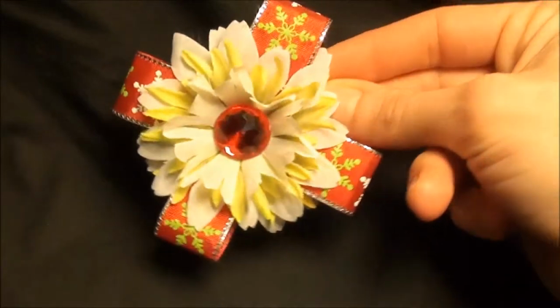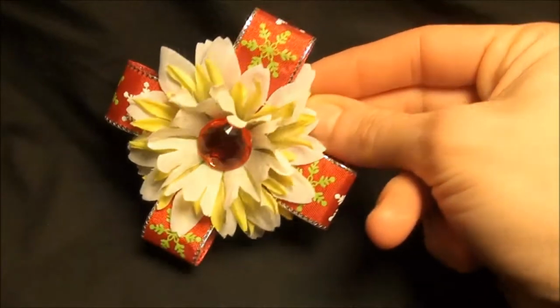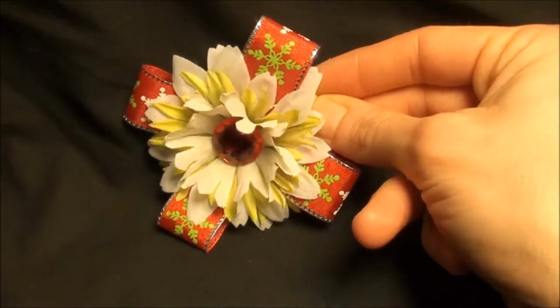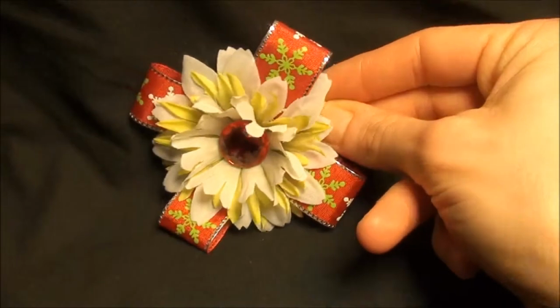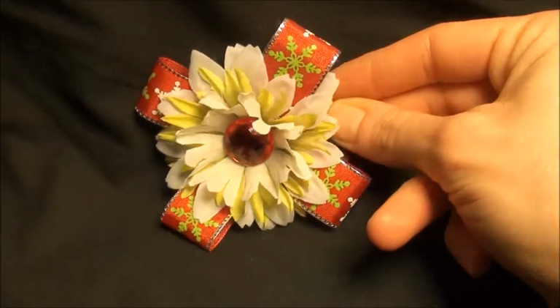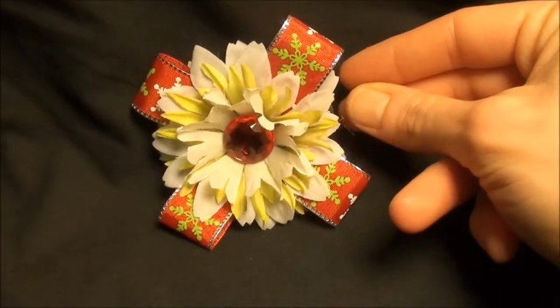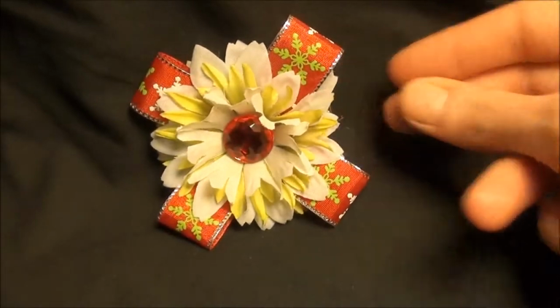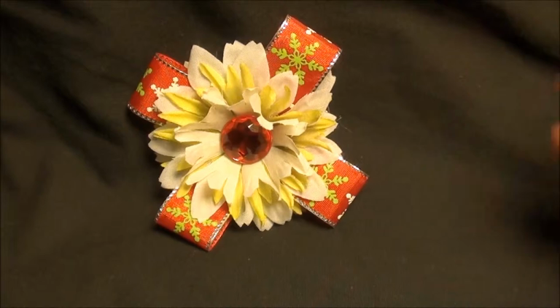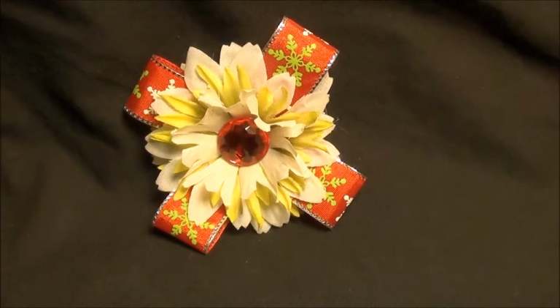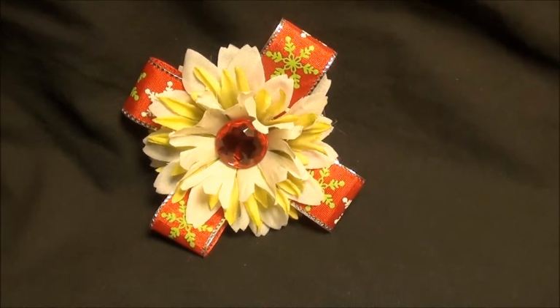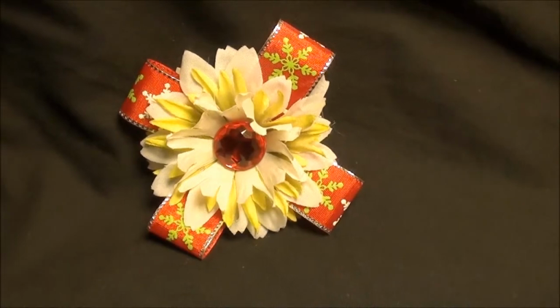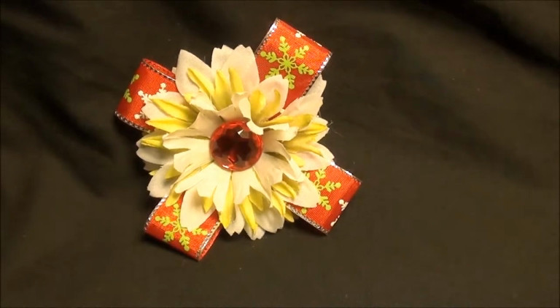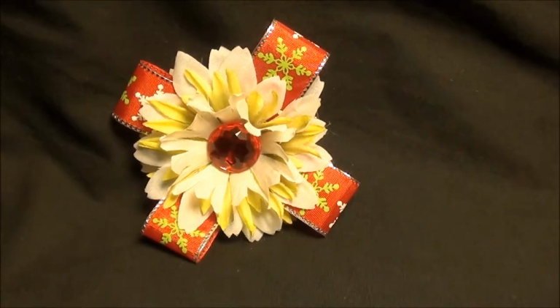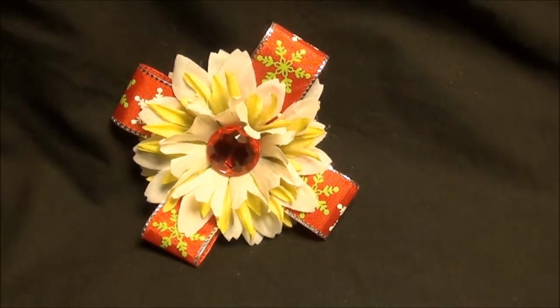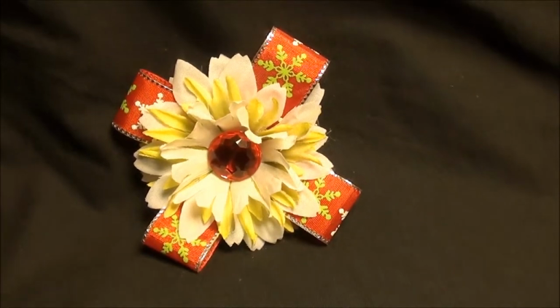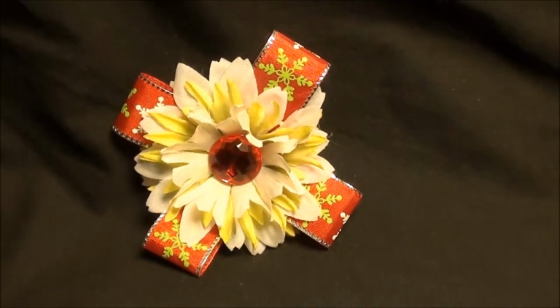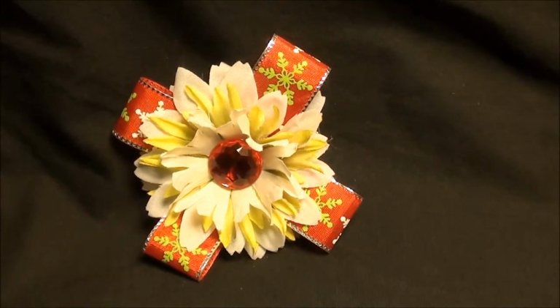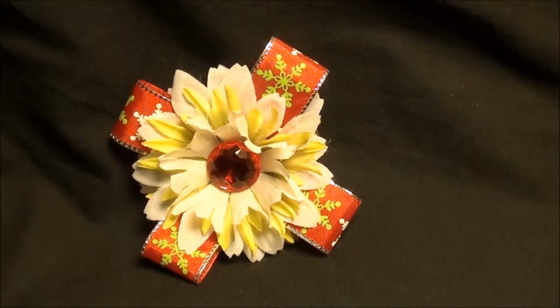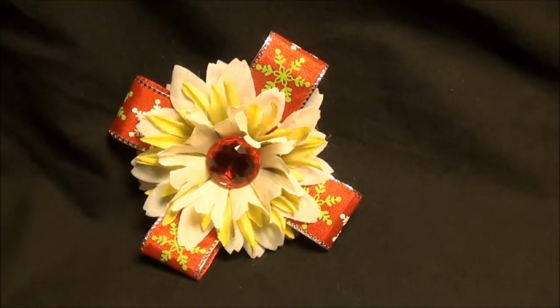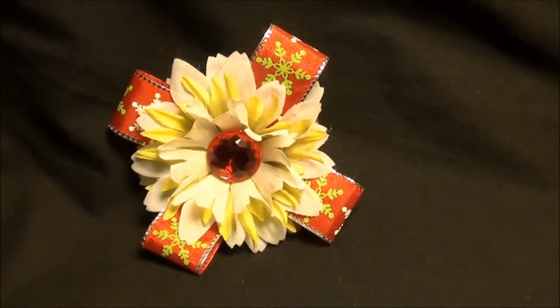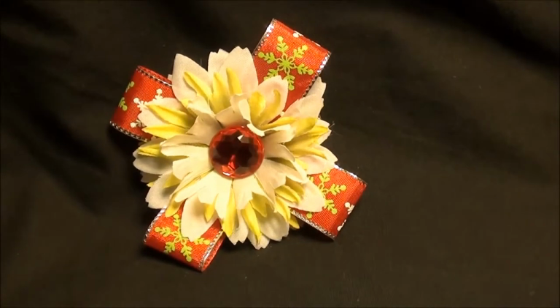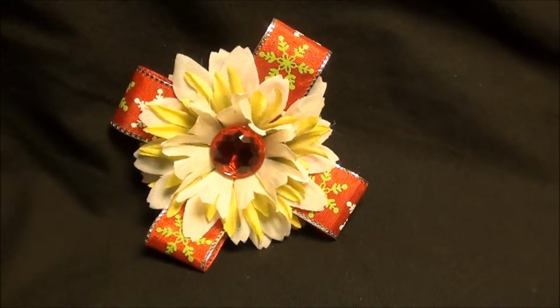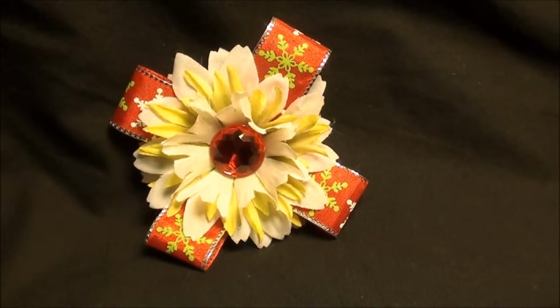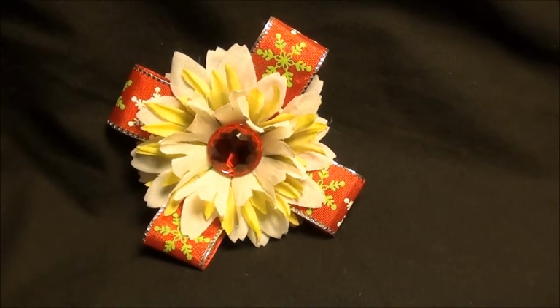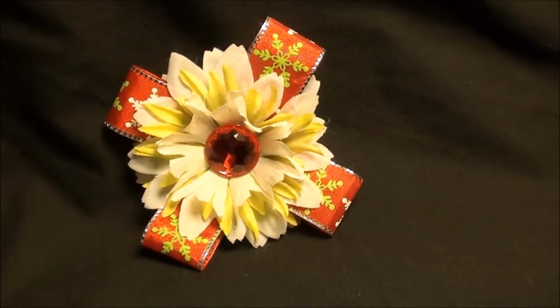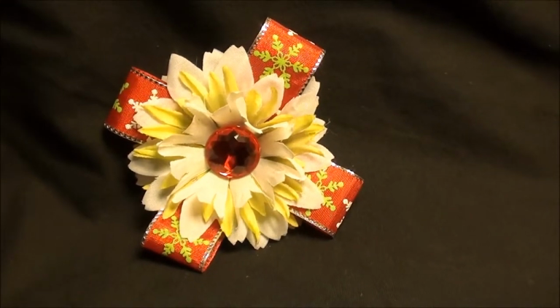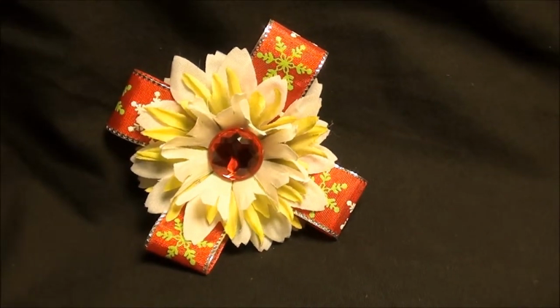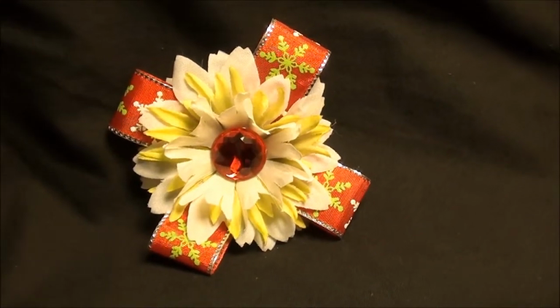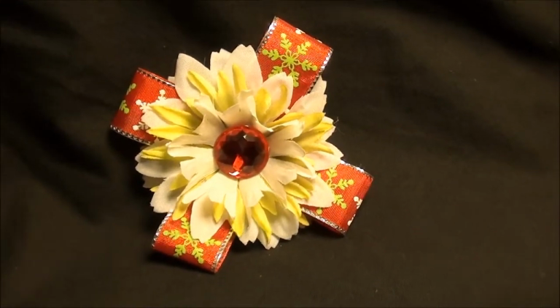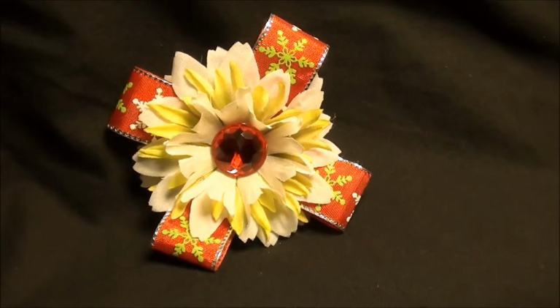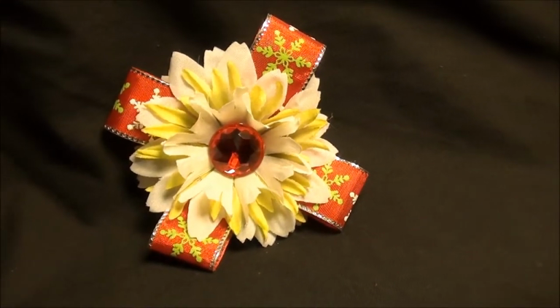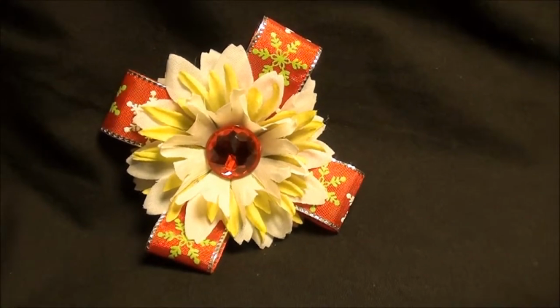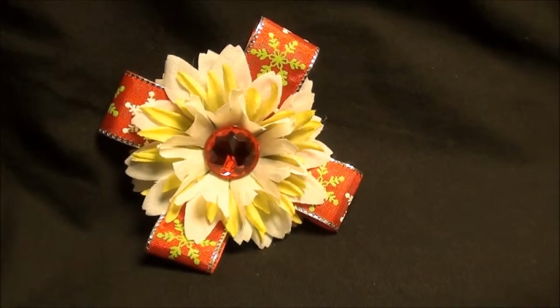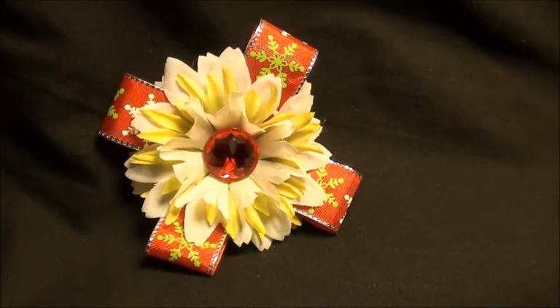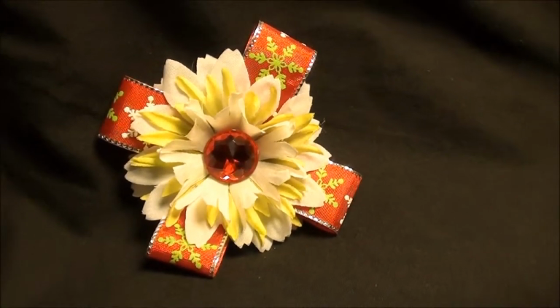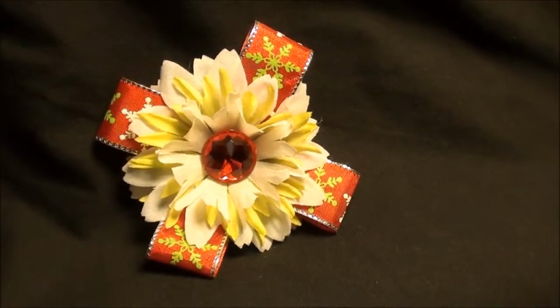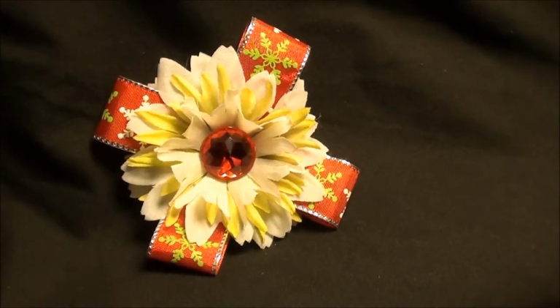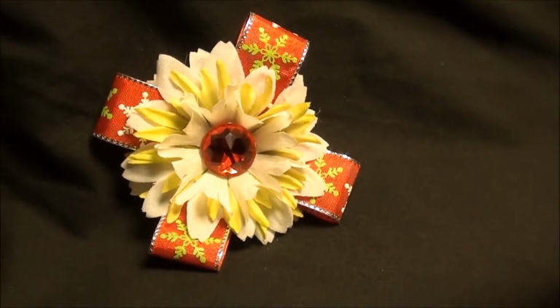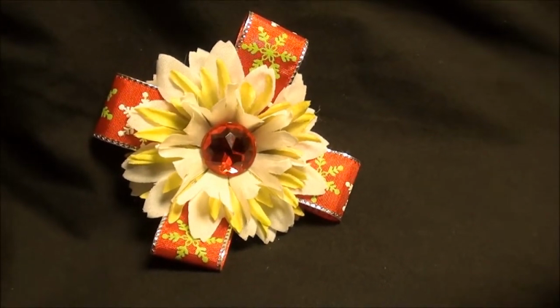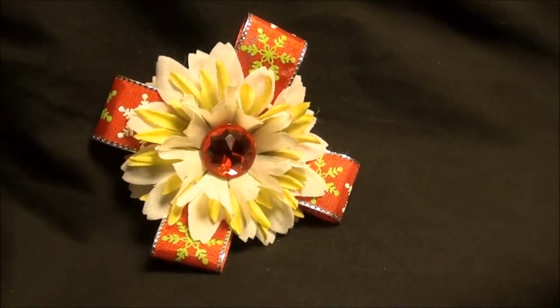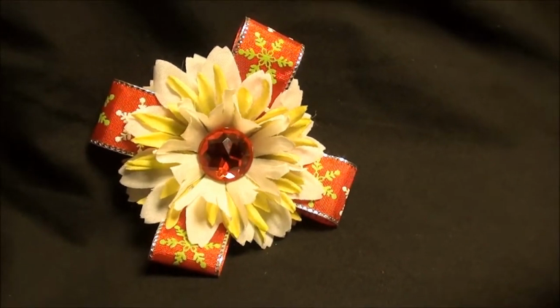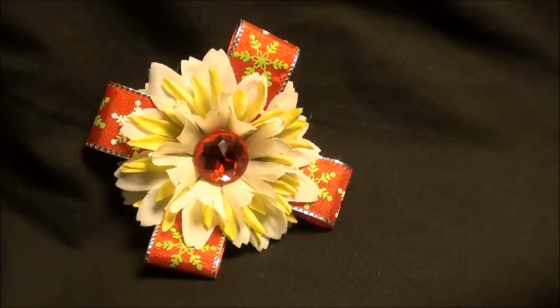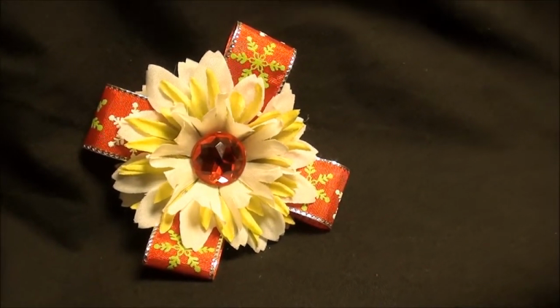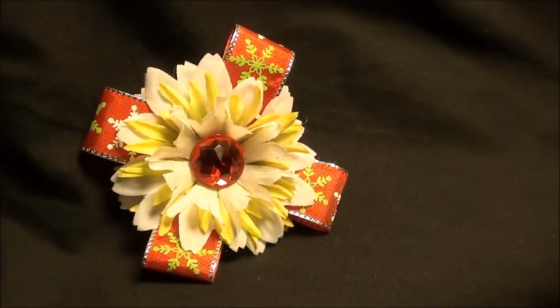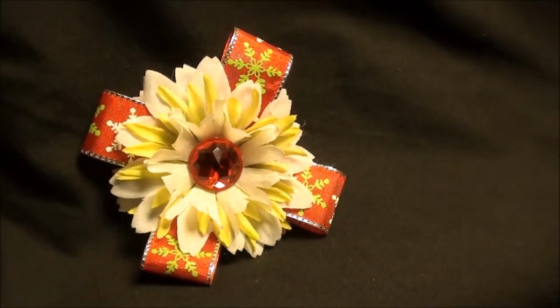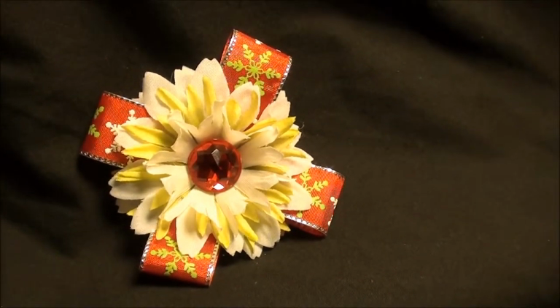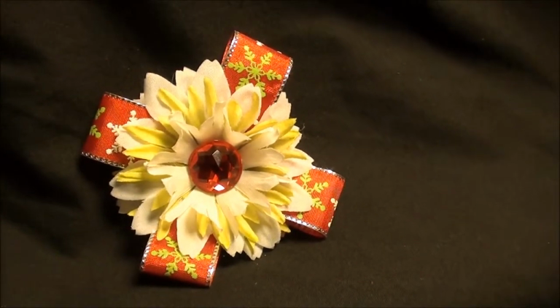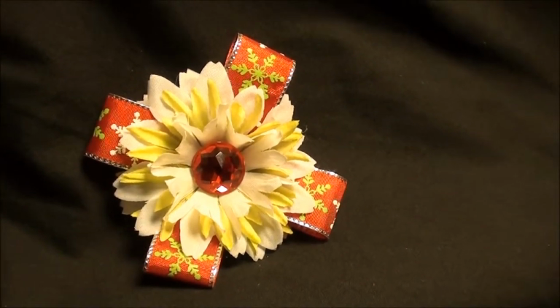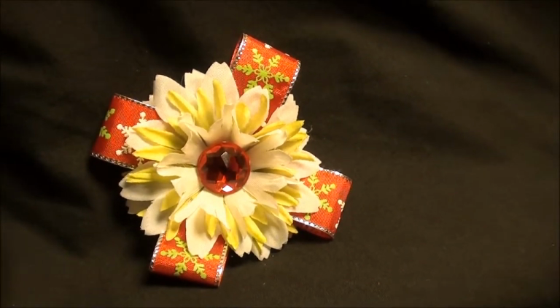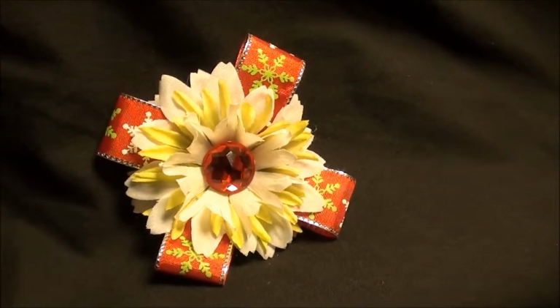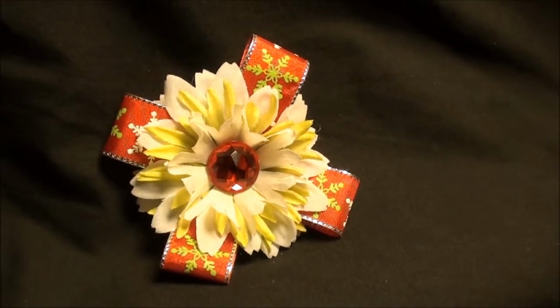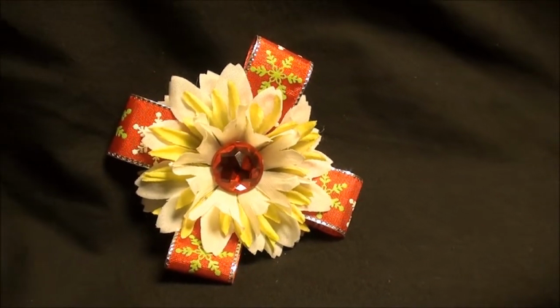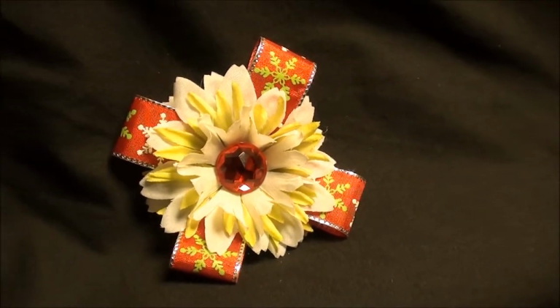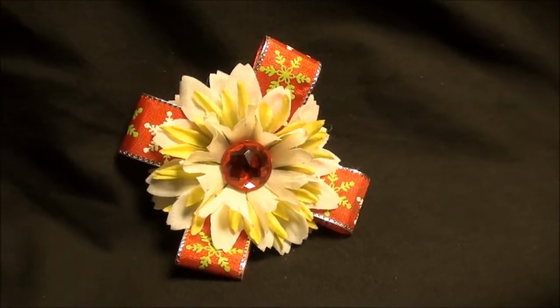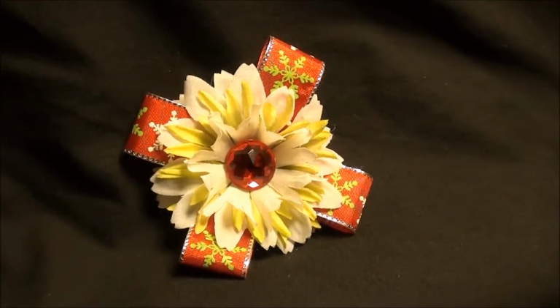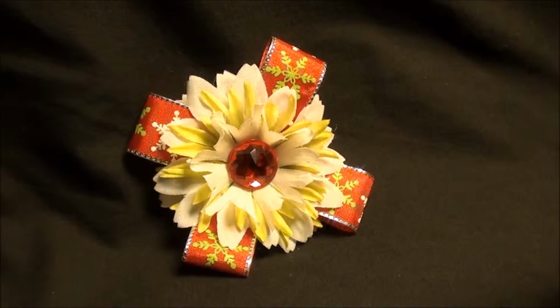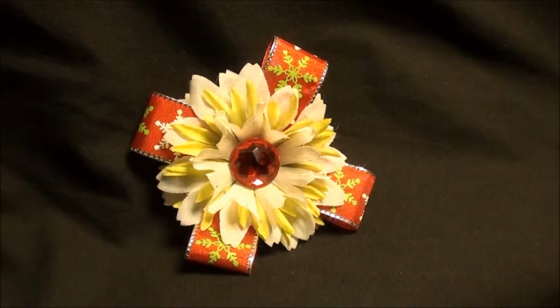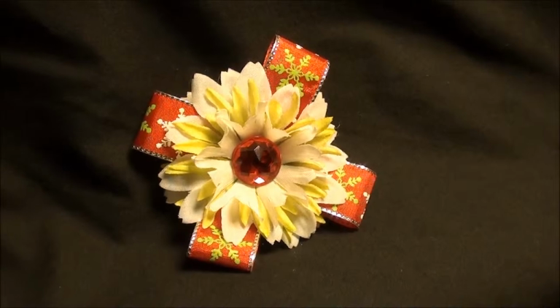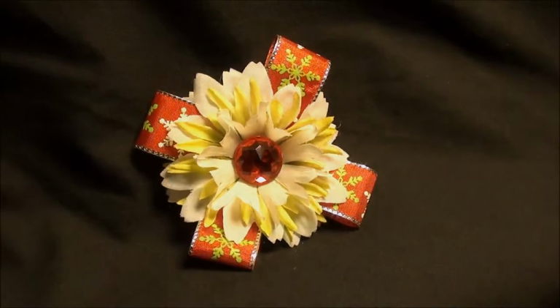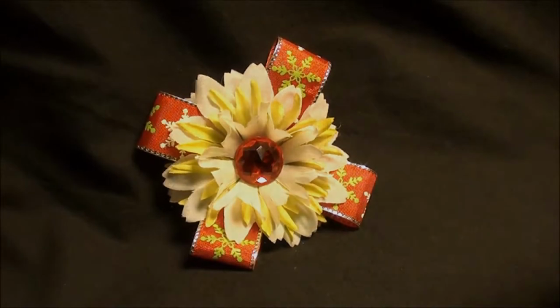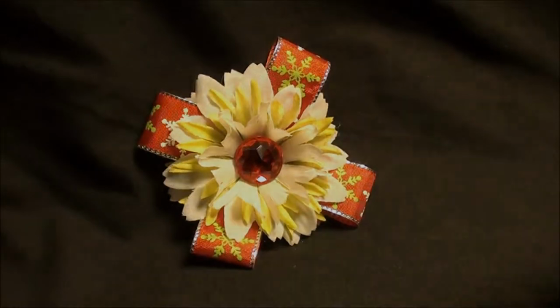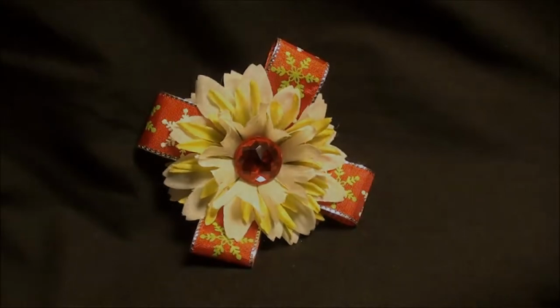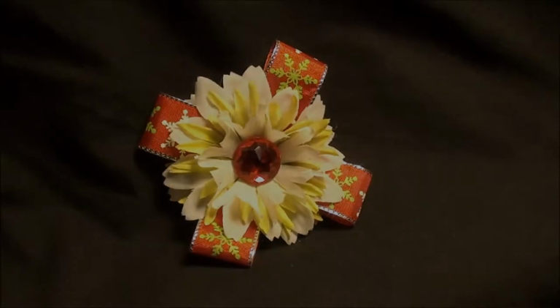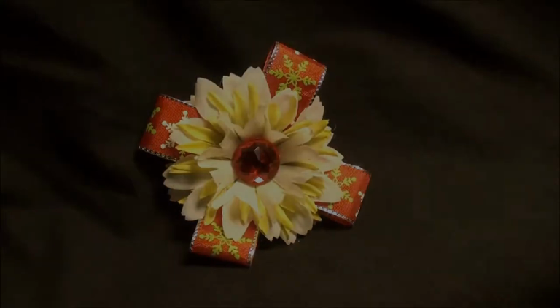This one is a definite must-have for your holiday collection. Check it out on my website, flowersbytea.com. See you next time.